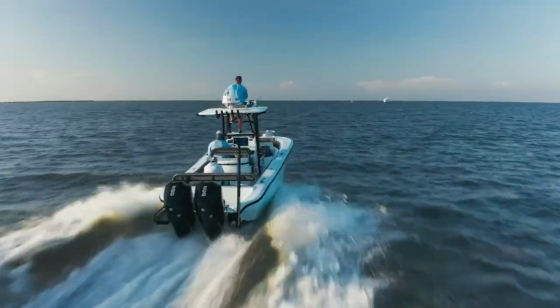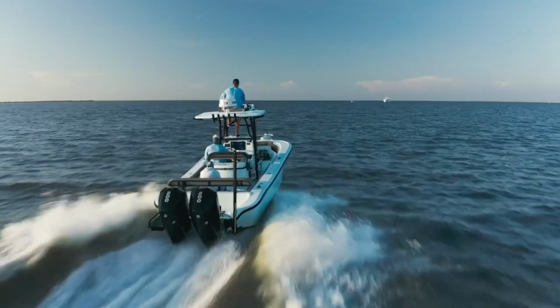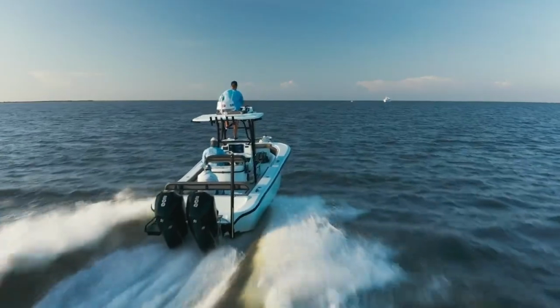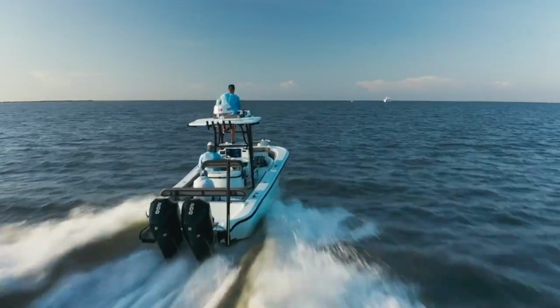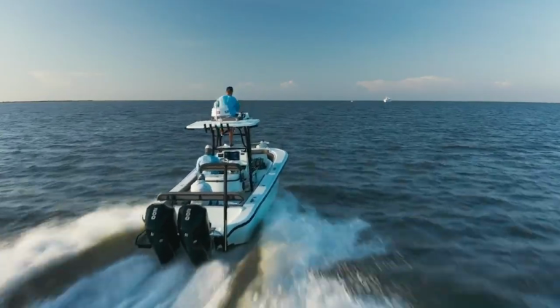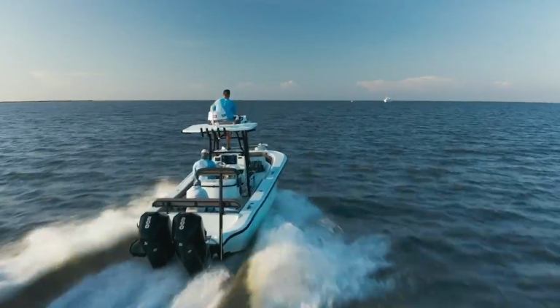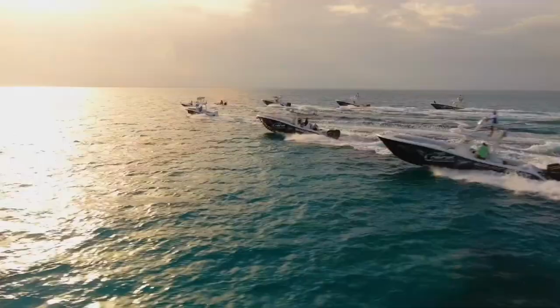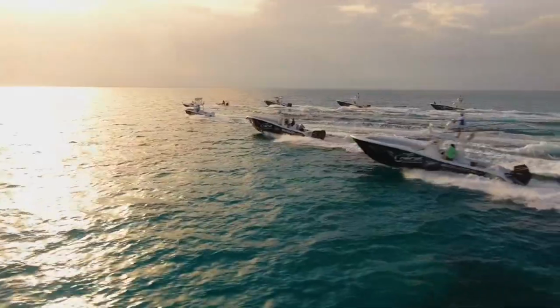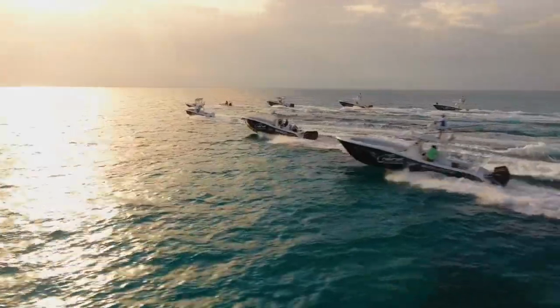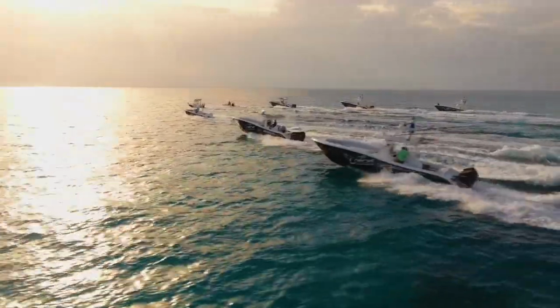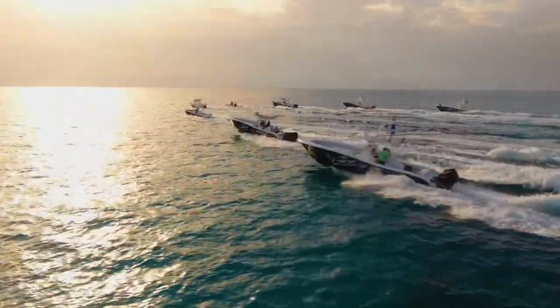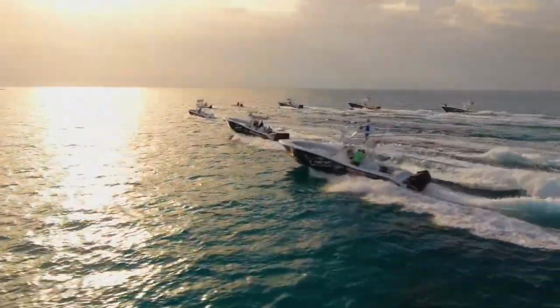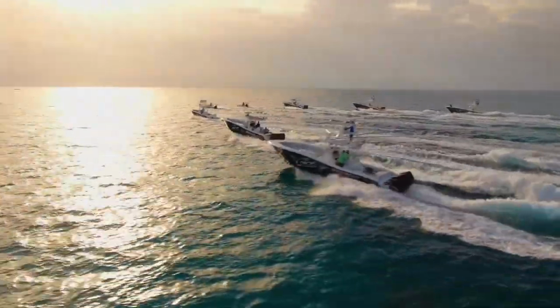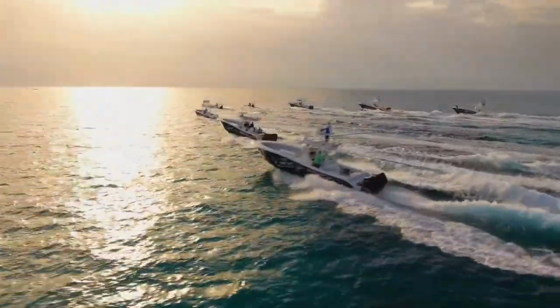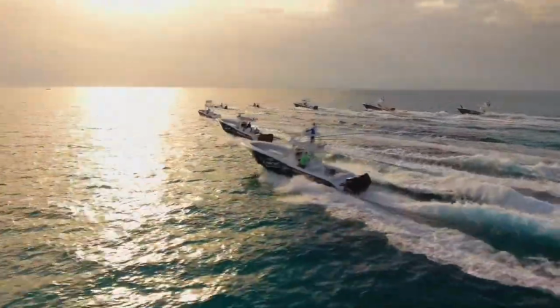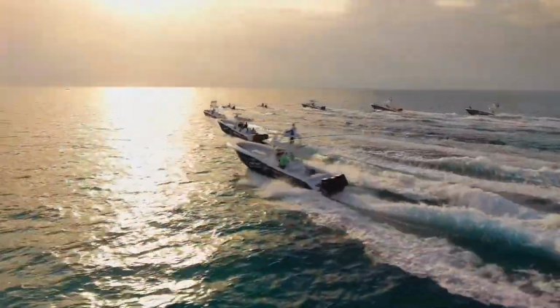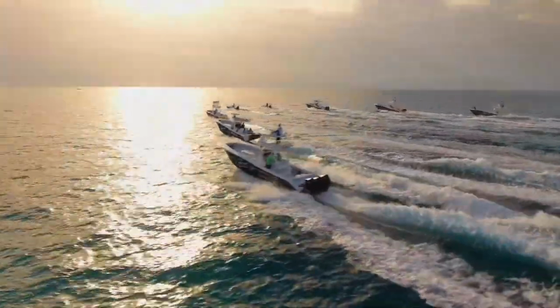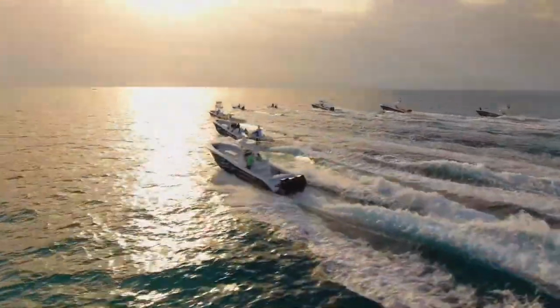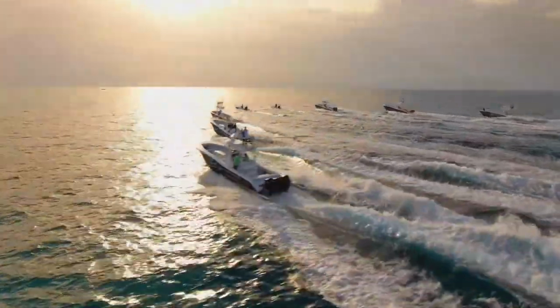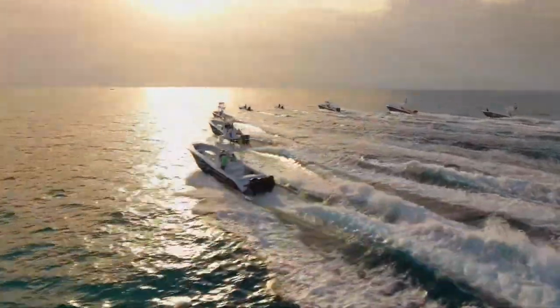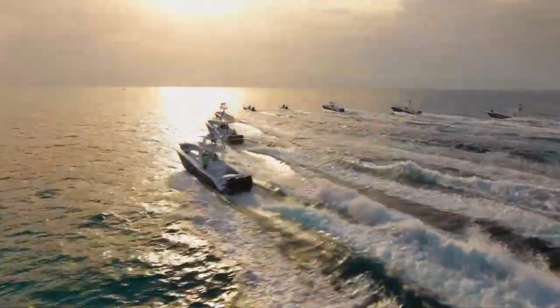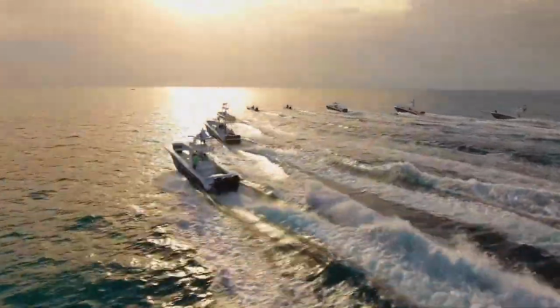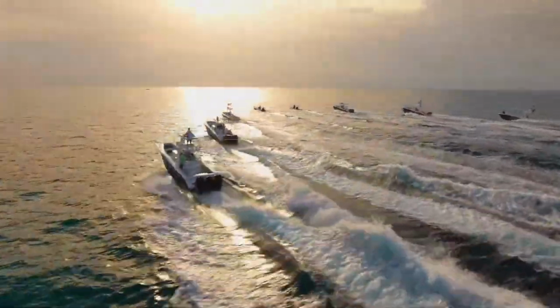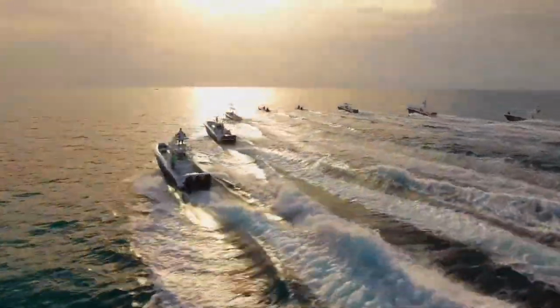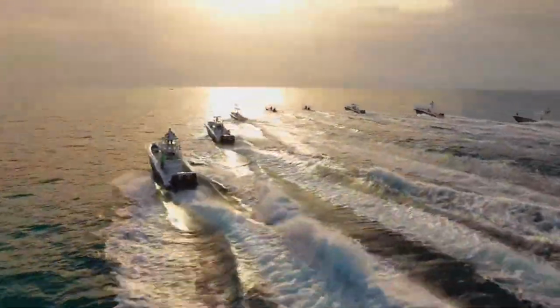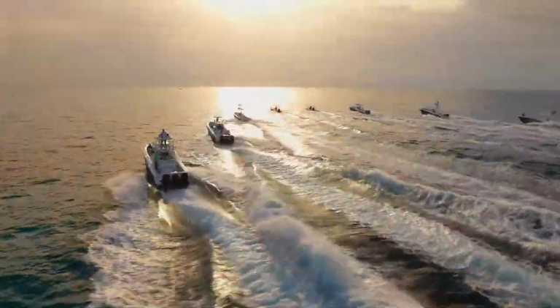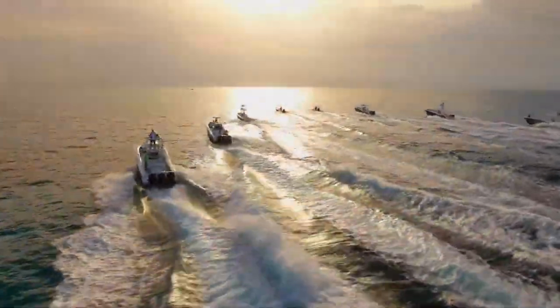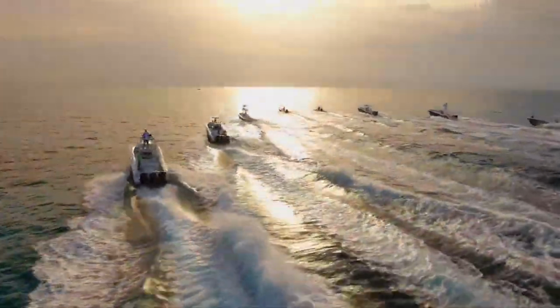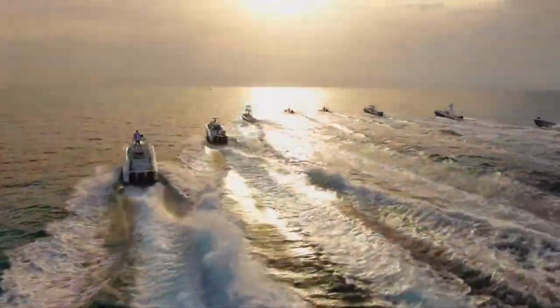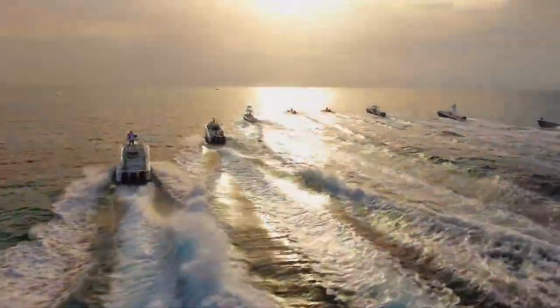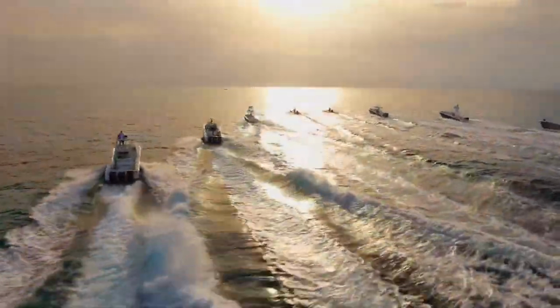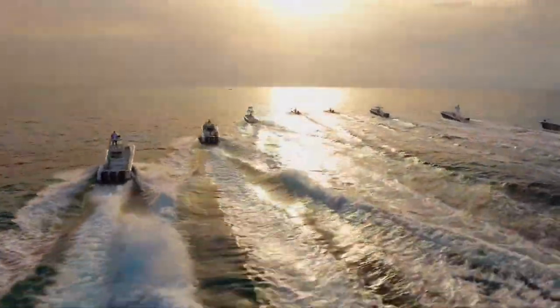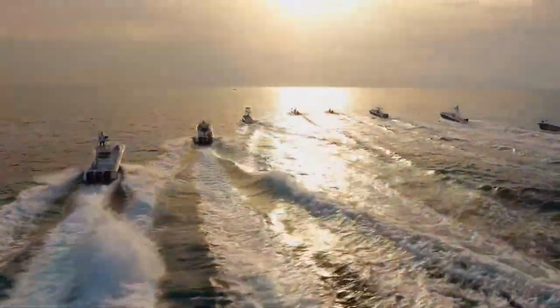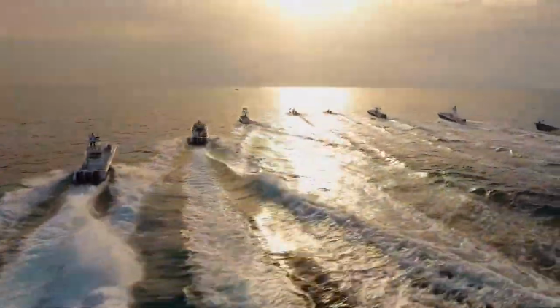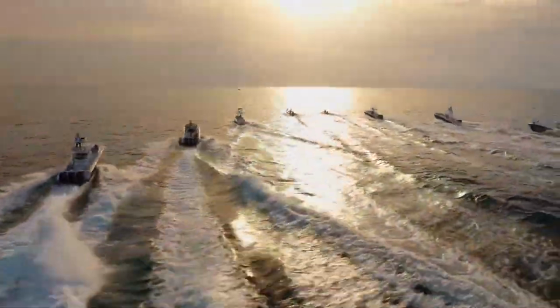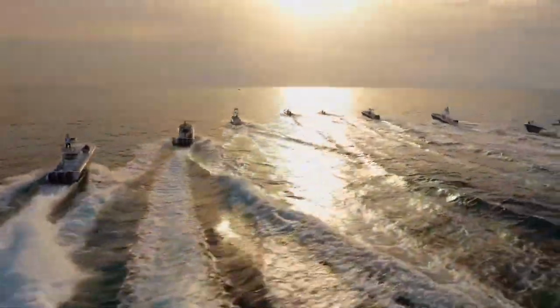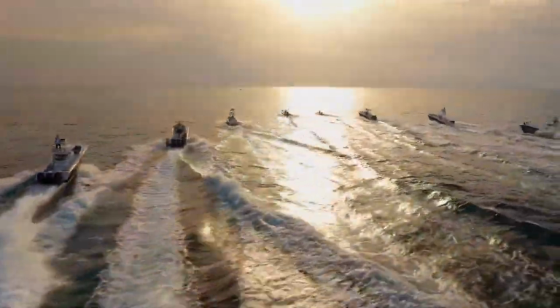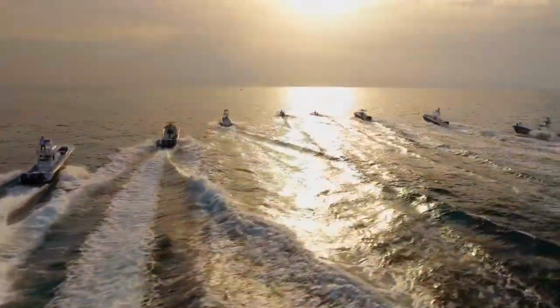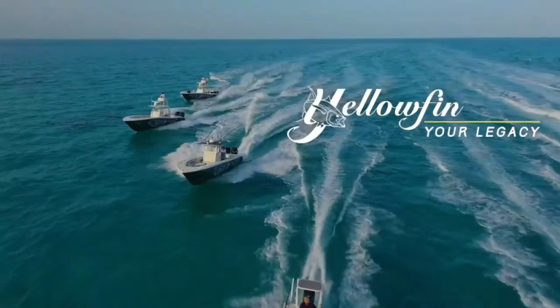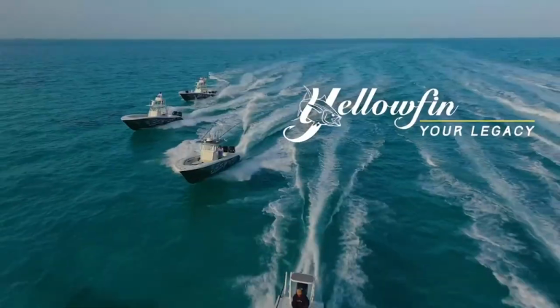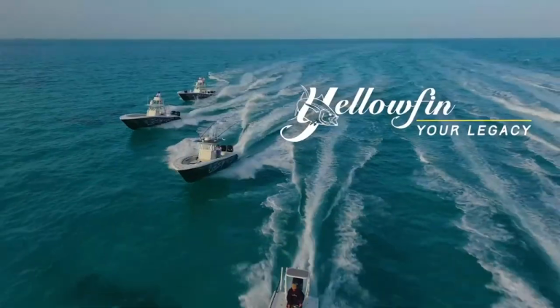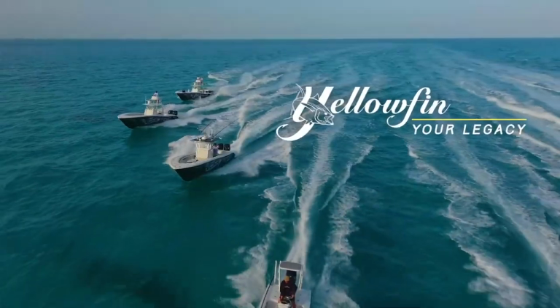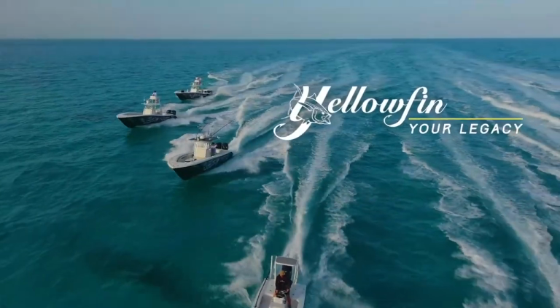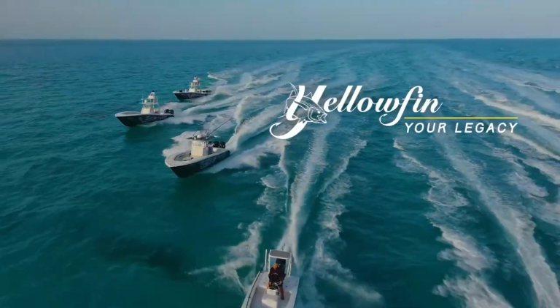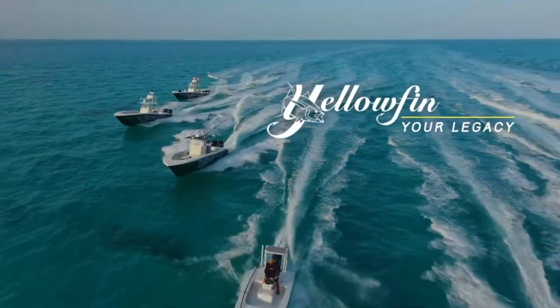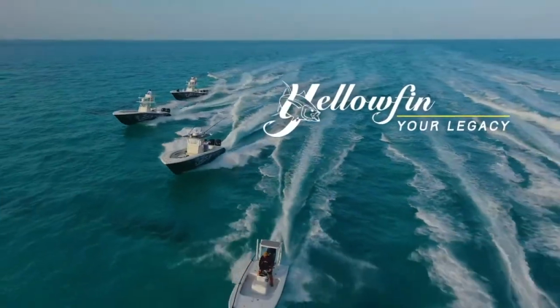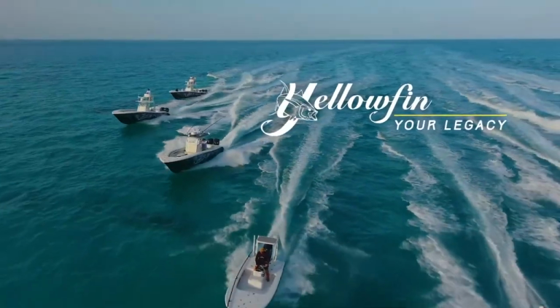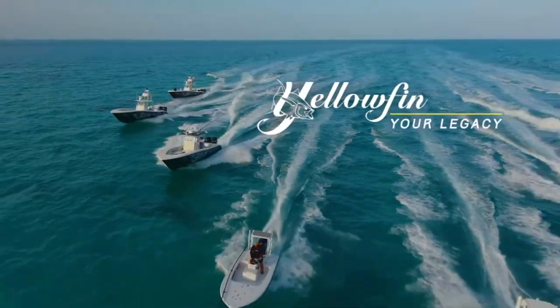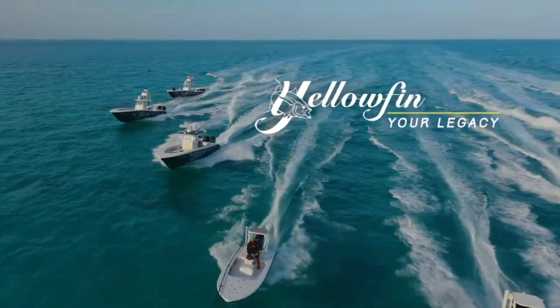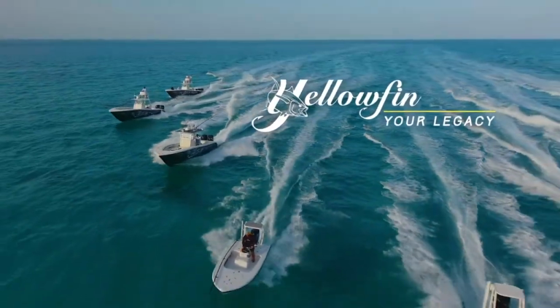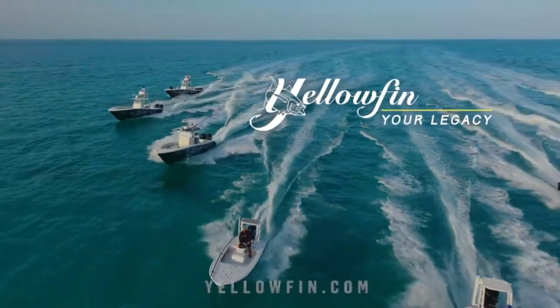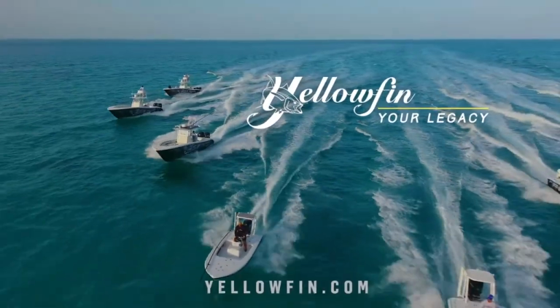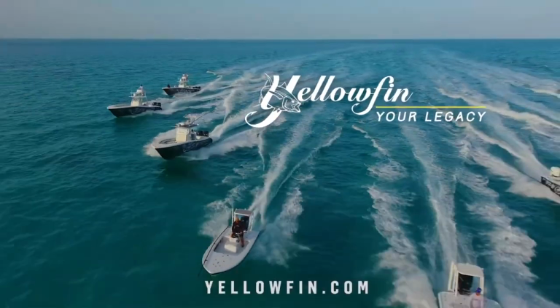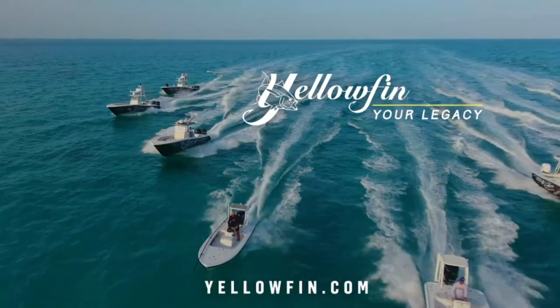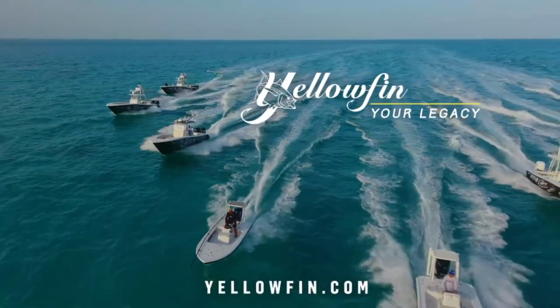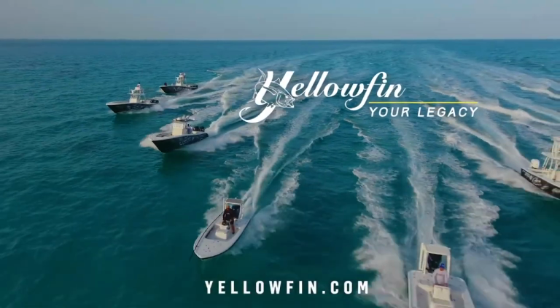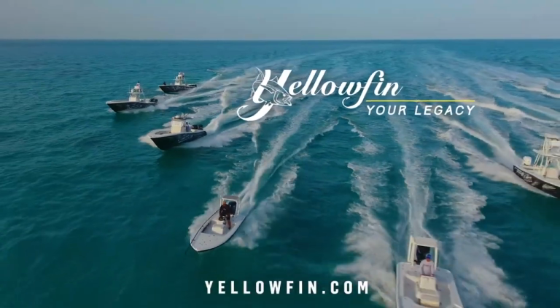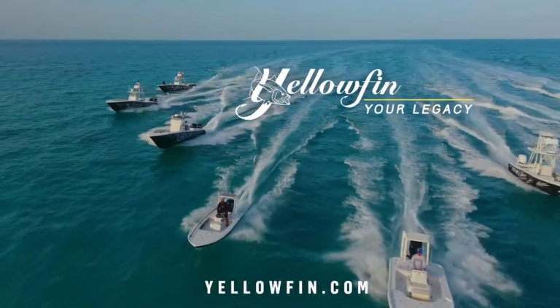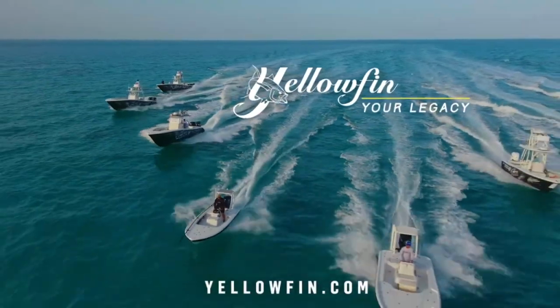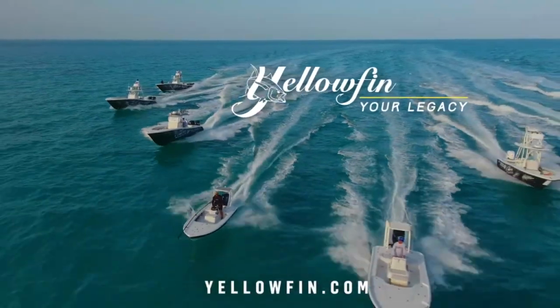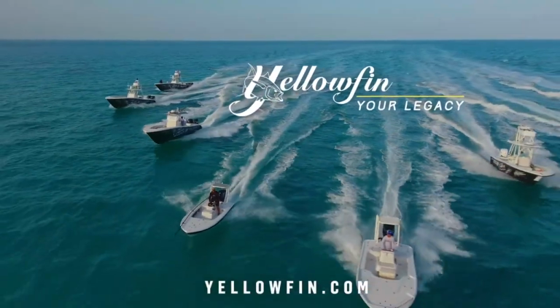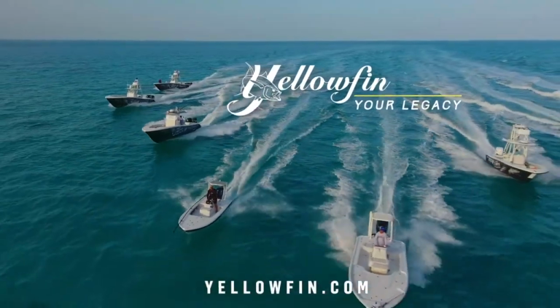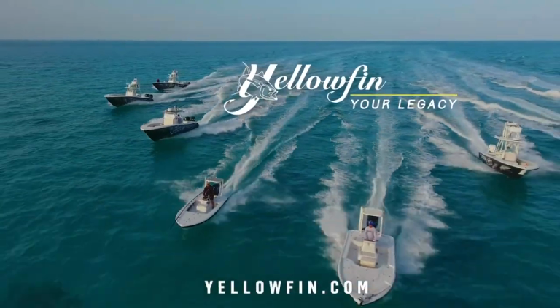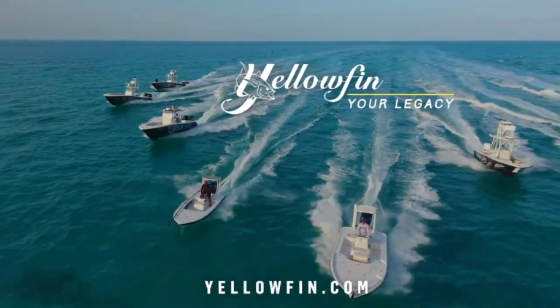With models from 17 to 54 feet, Yellowfin owners understand the satisfaction that comes from owning the very best.